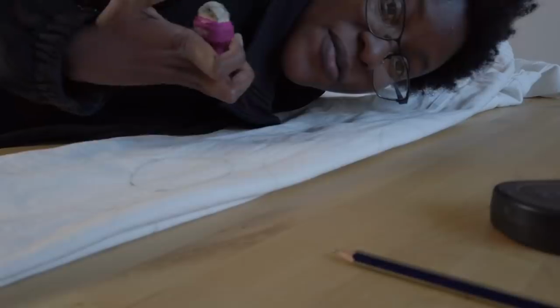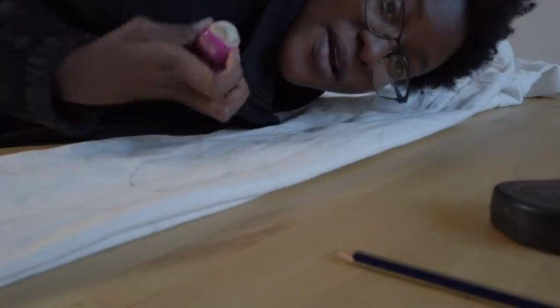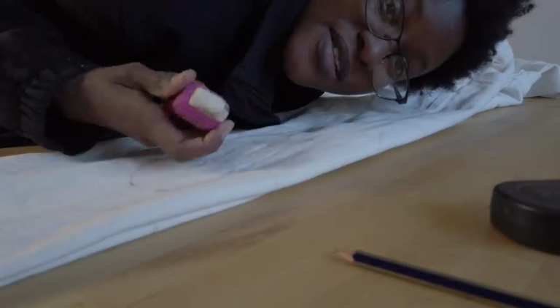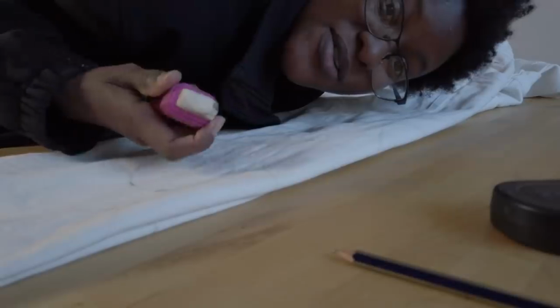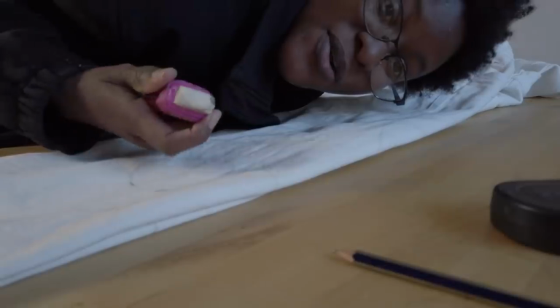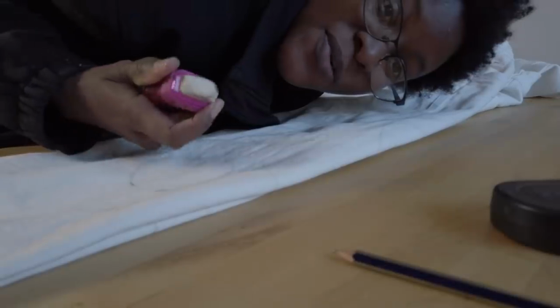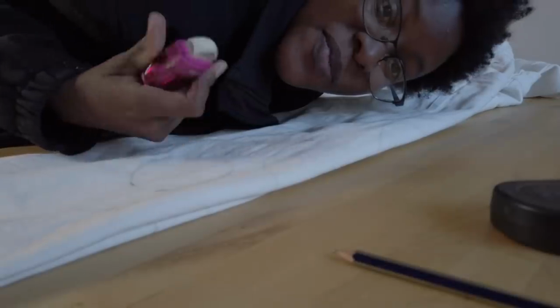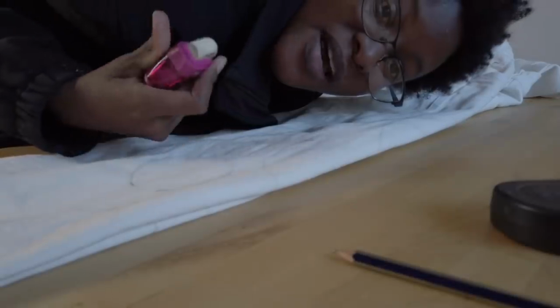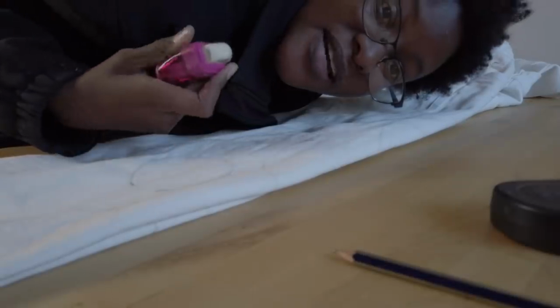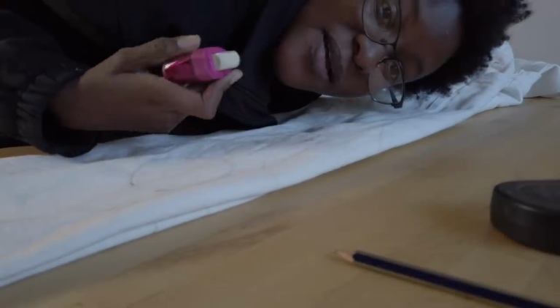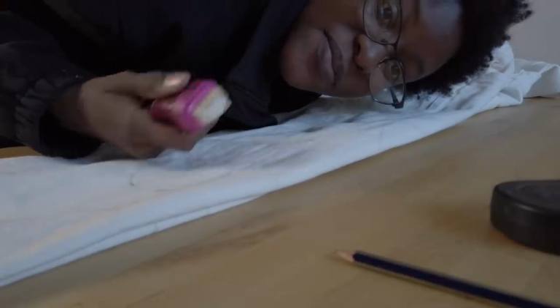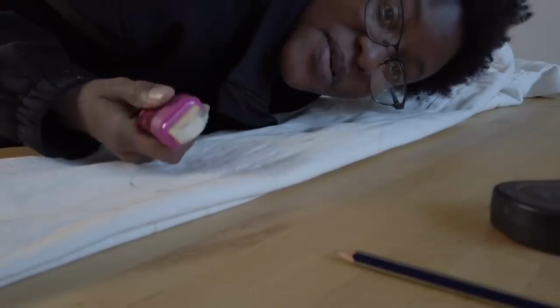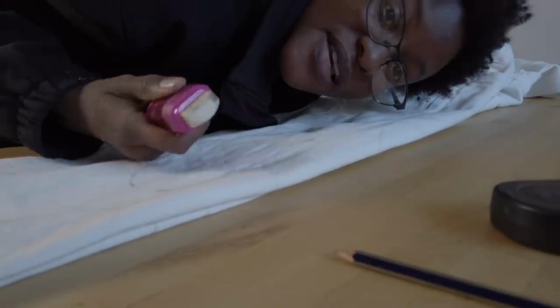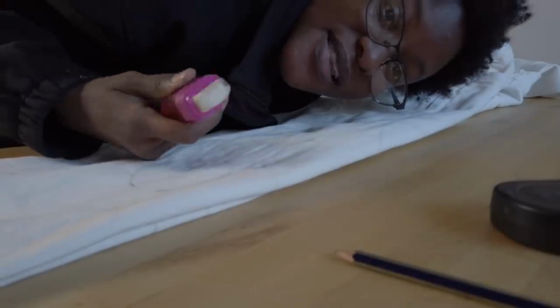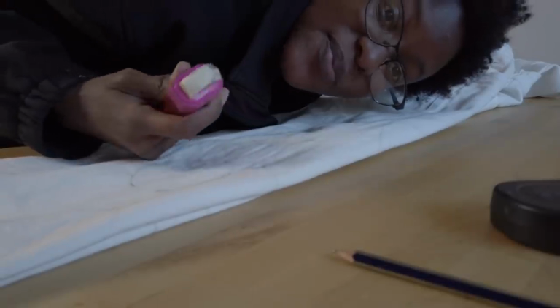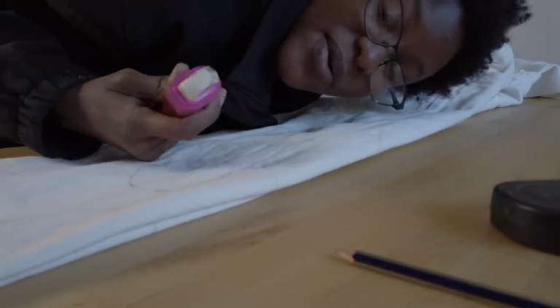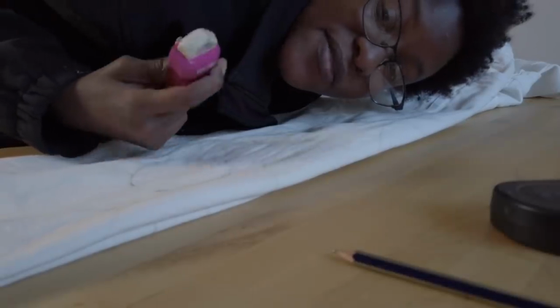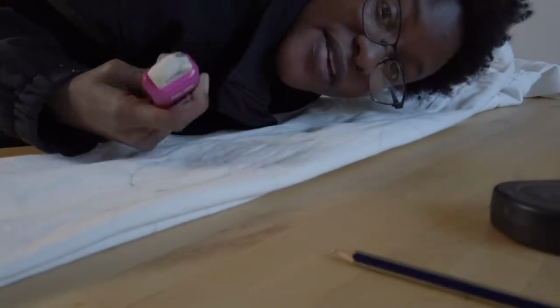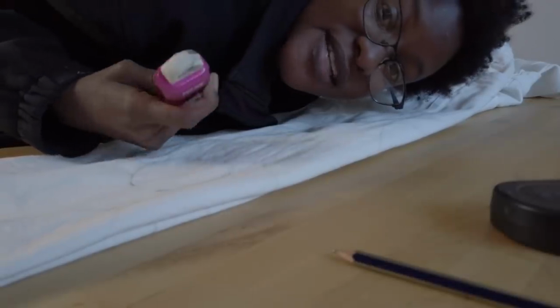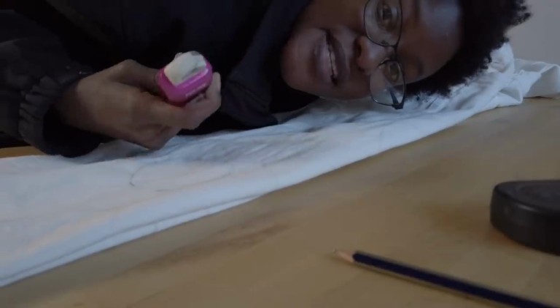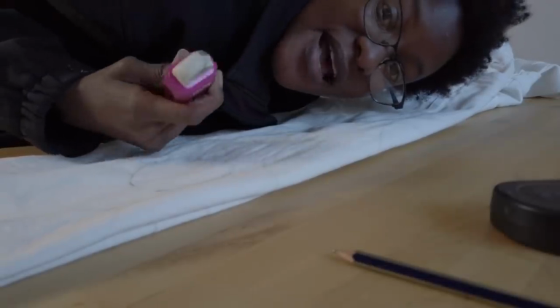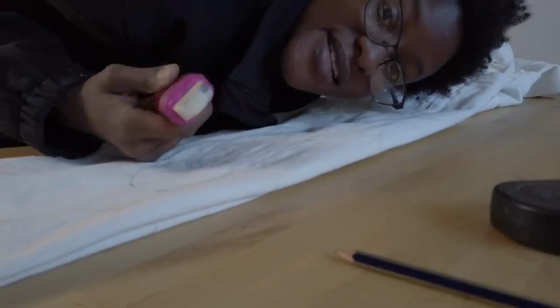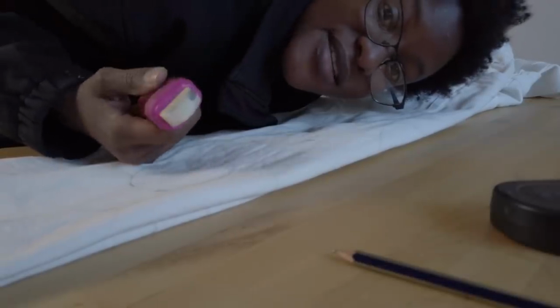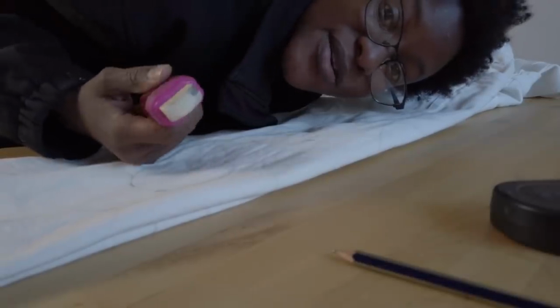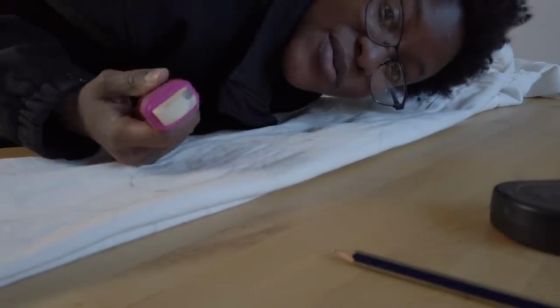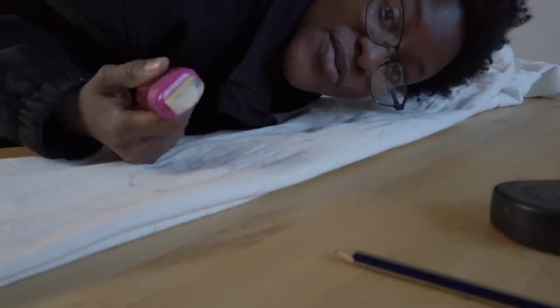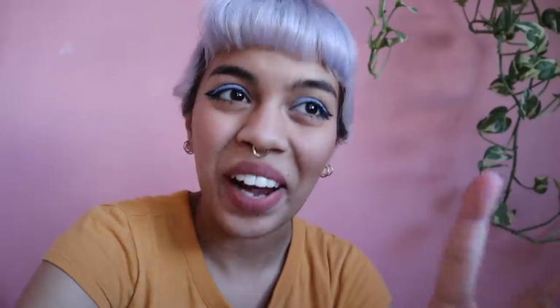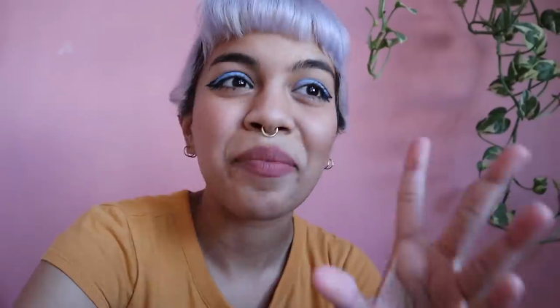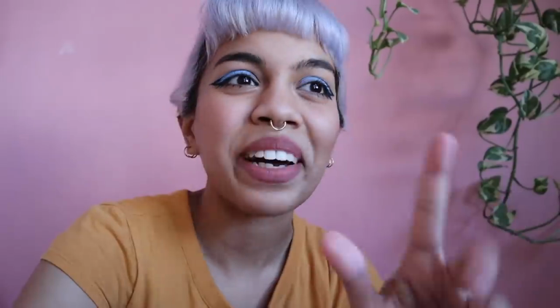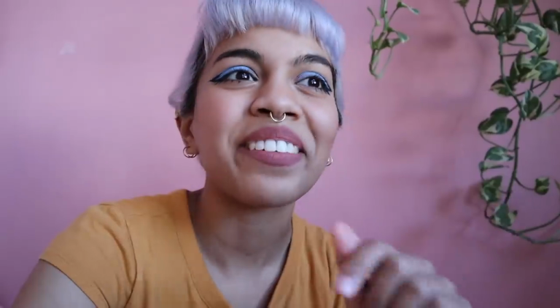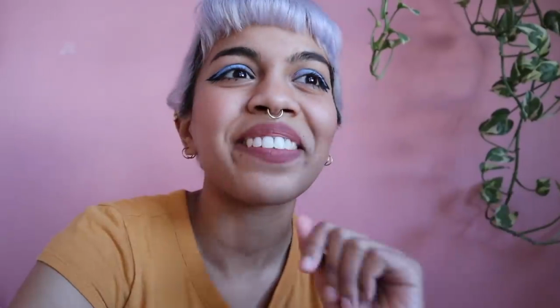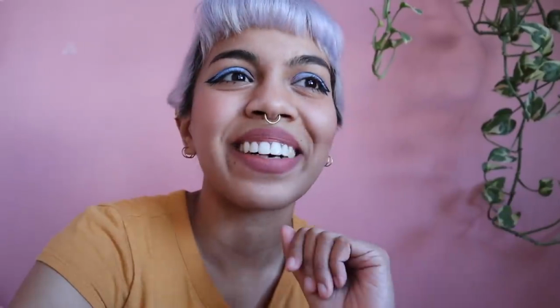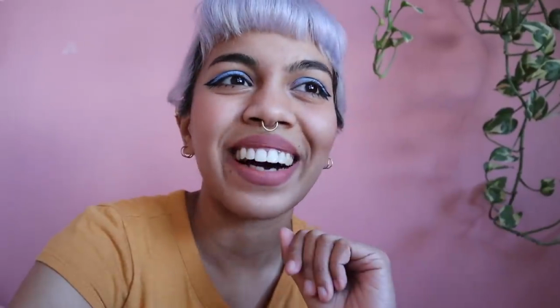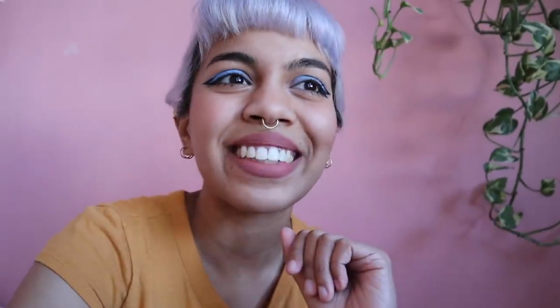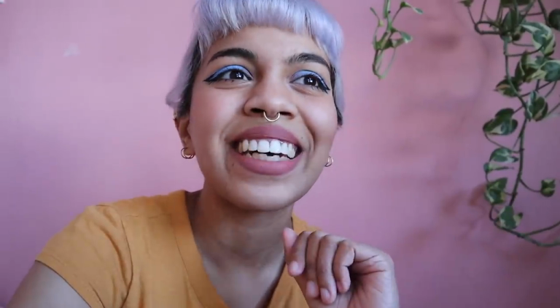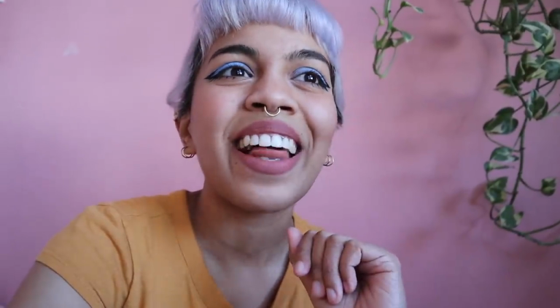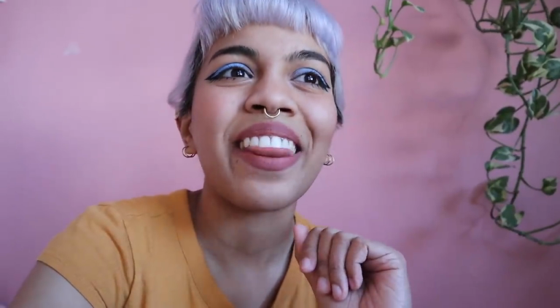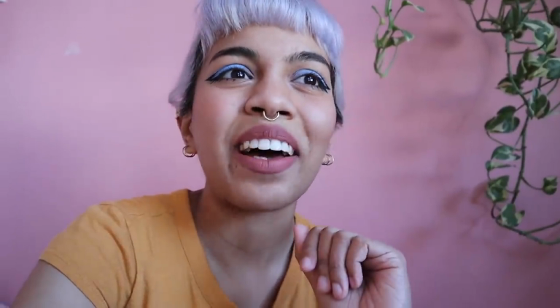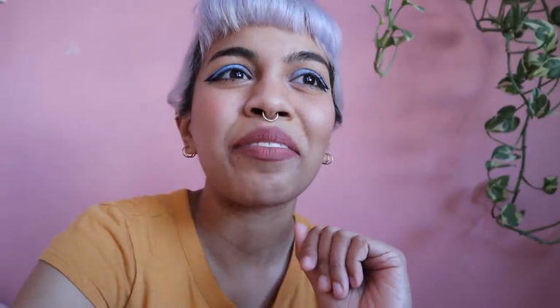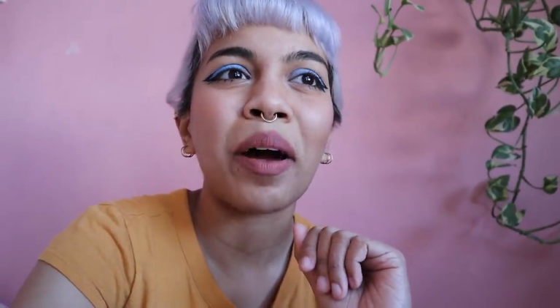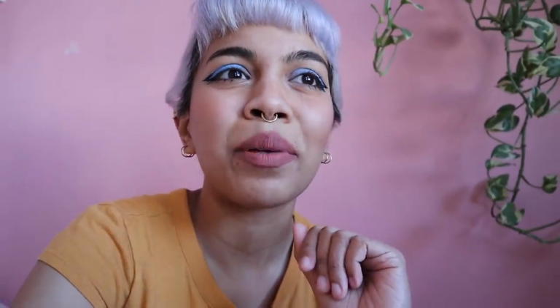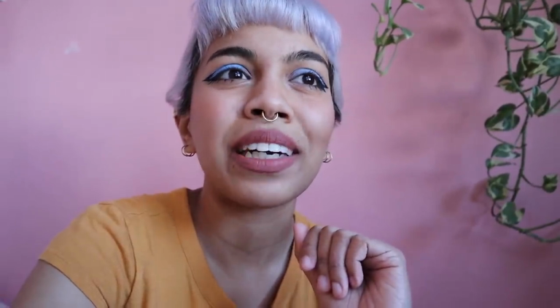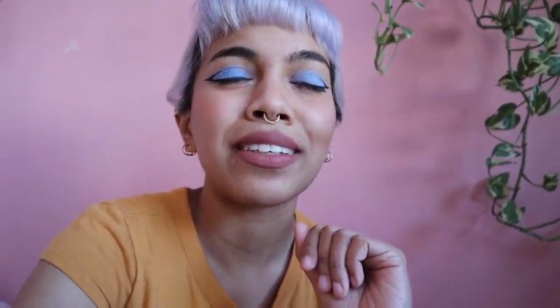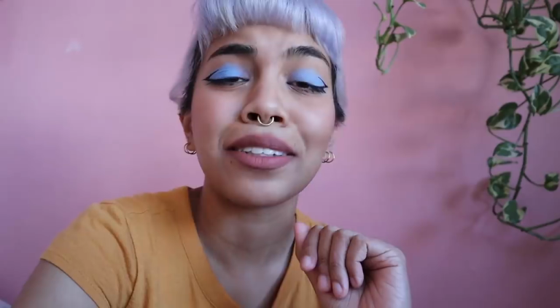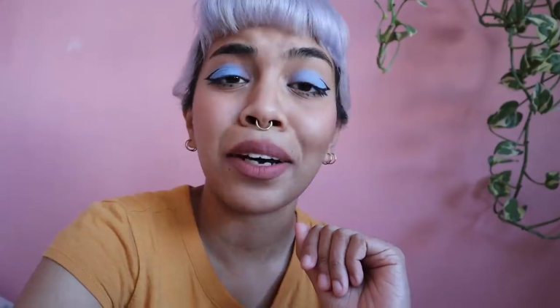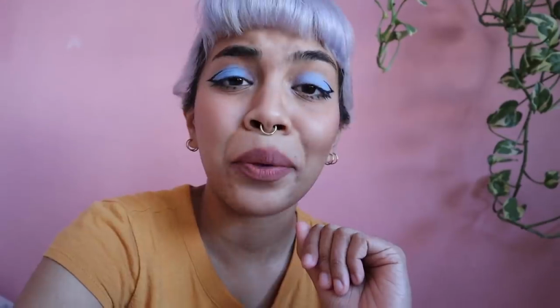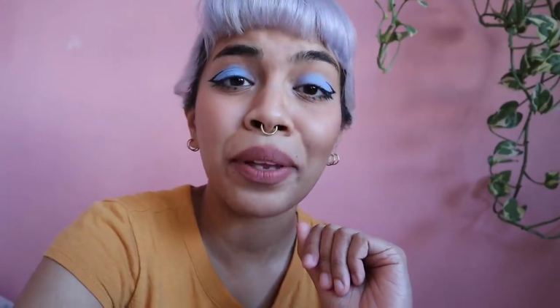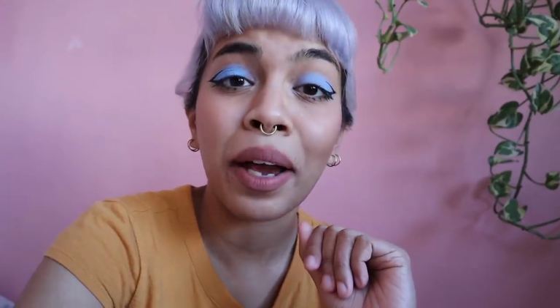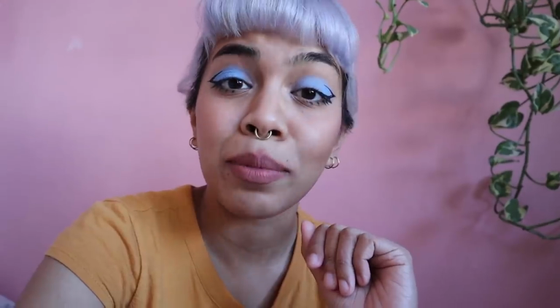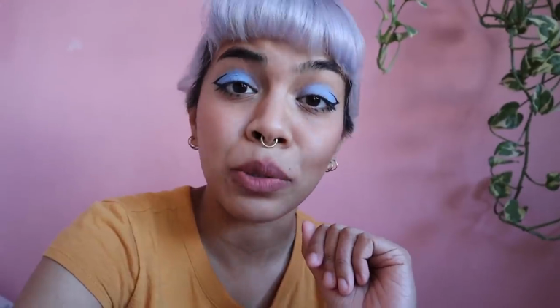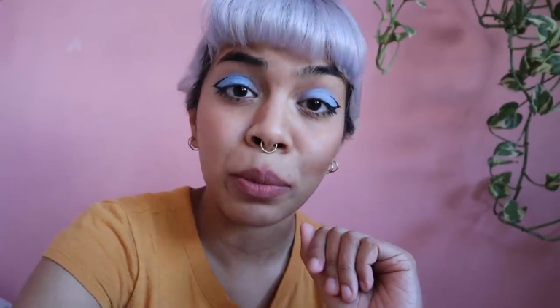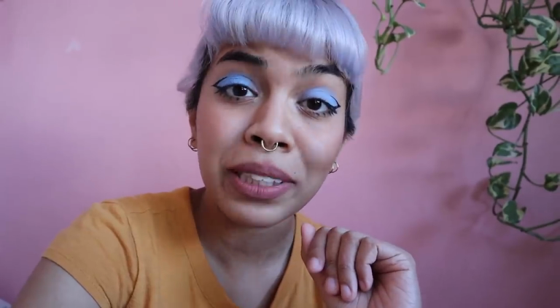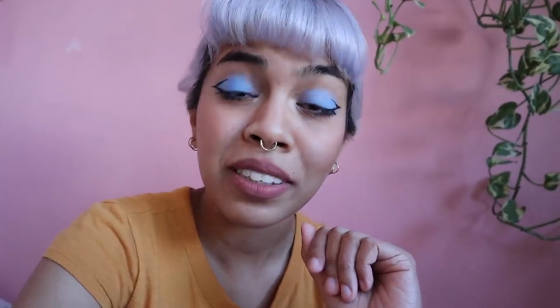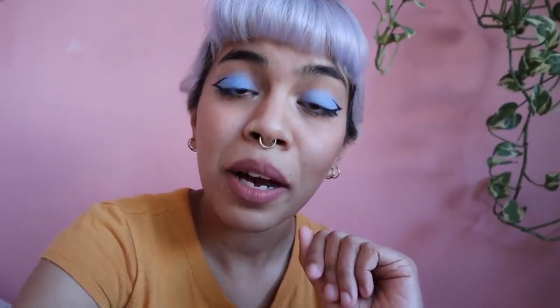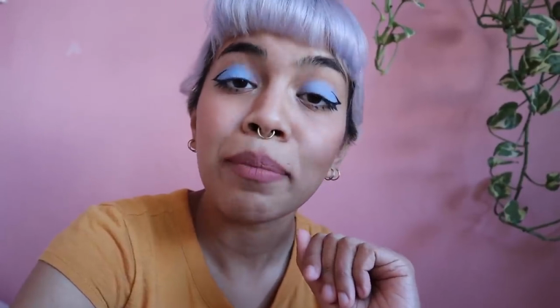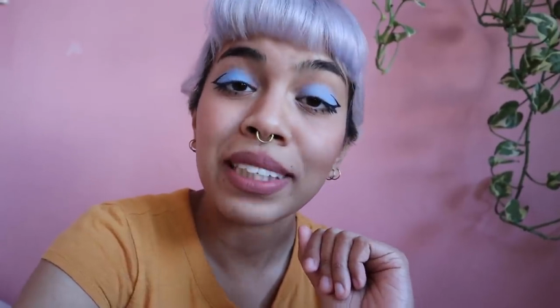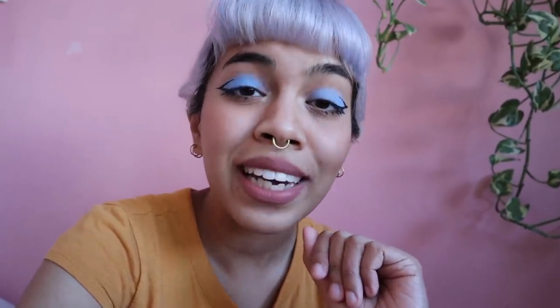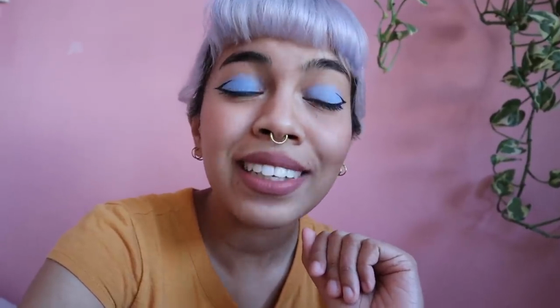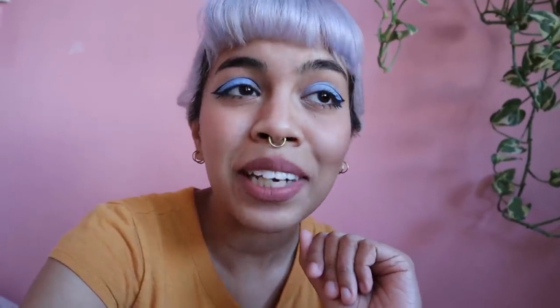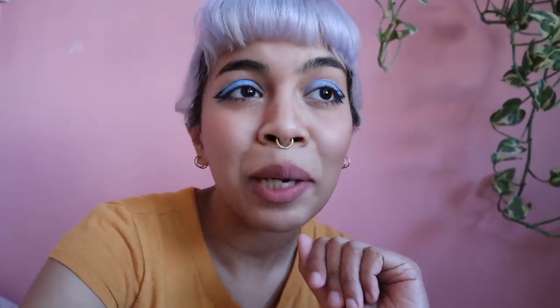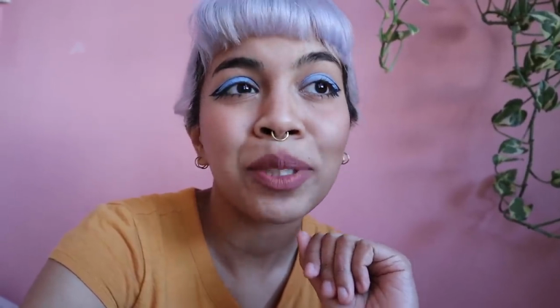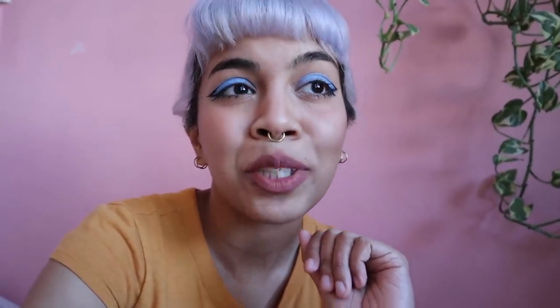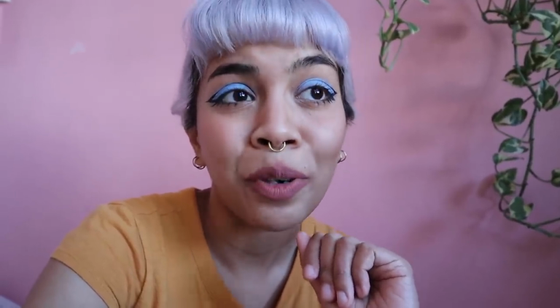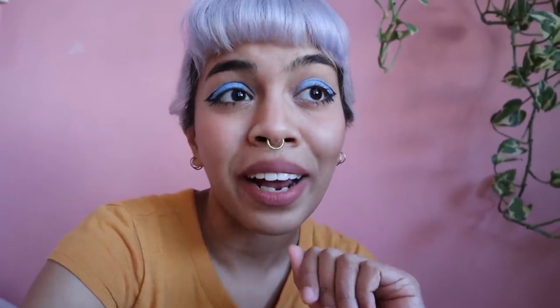An eraser might not be the perfect antidote. I might have forgot that fabric is not only absorbent, but takes time to dry.